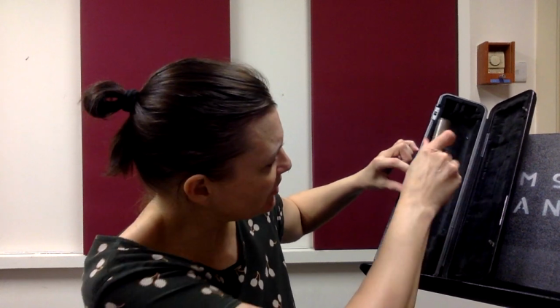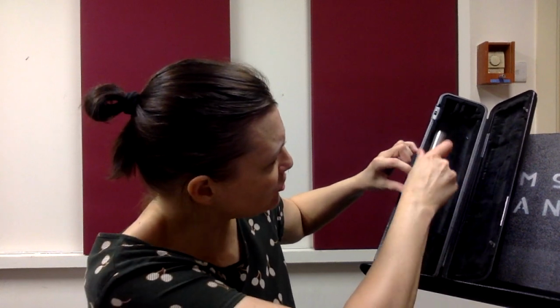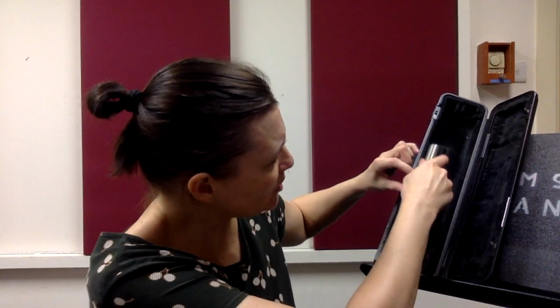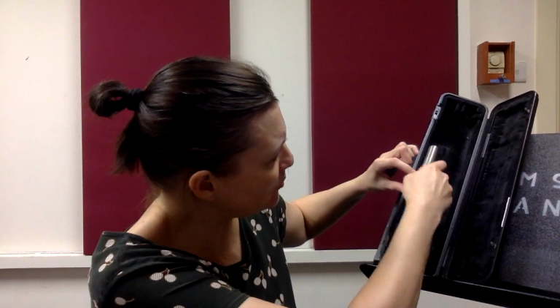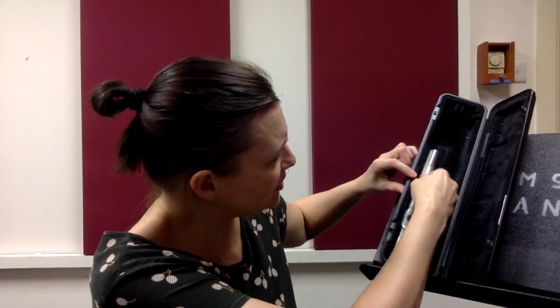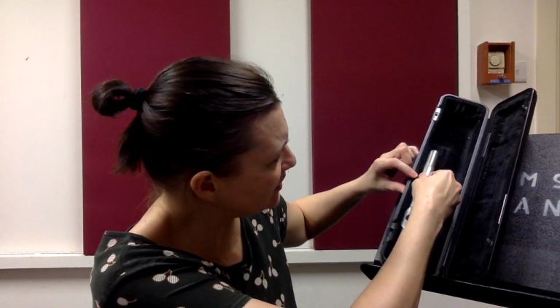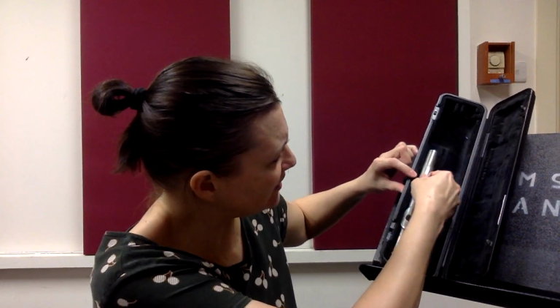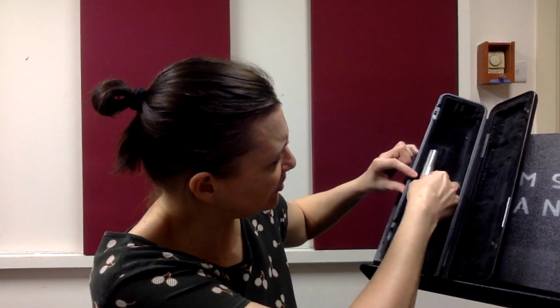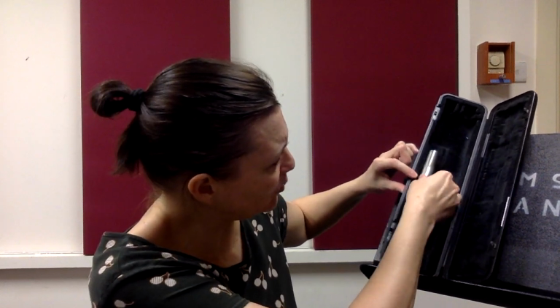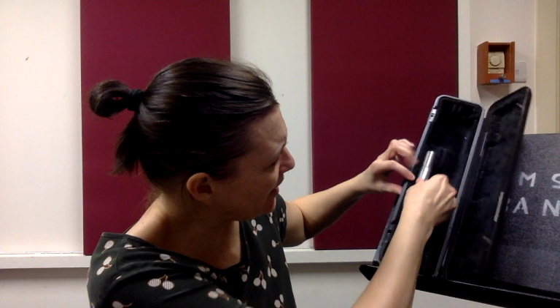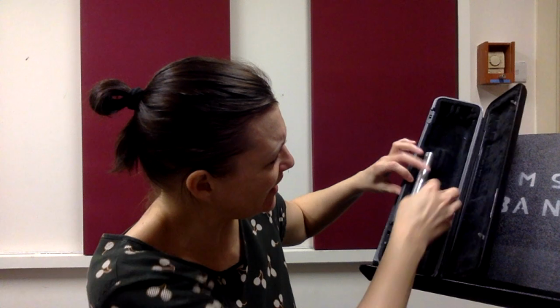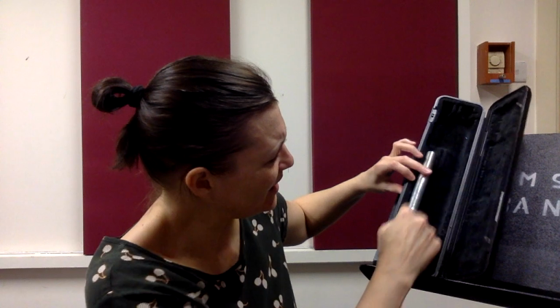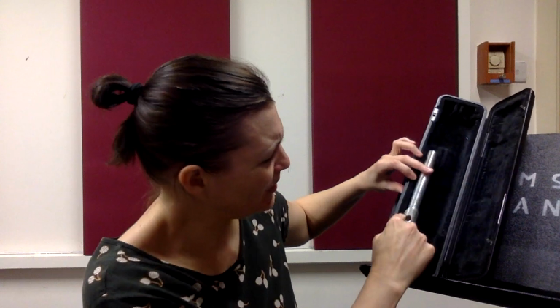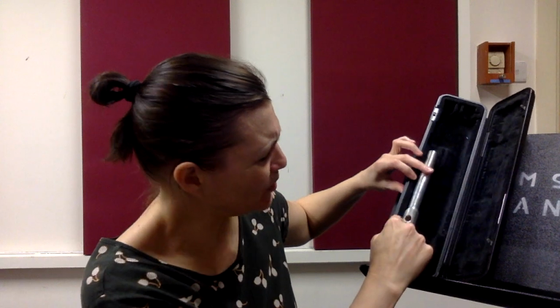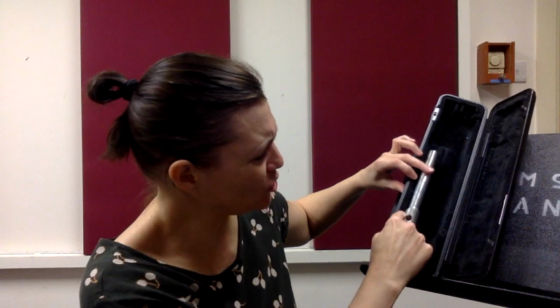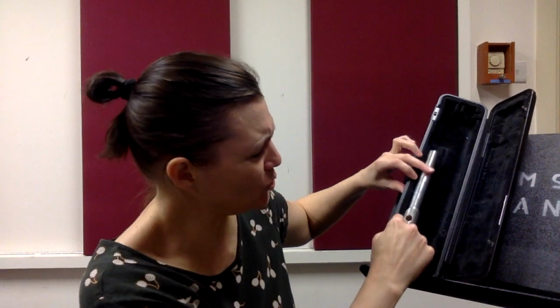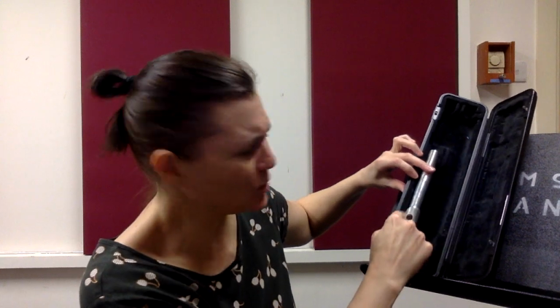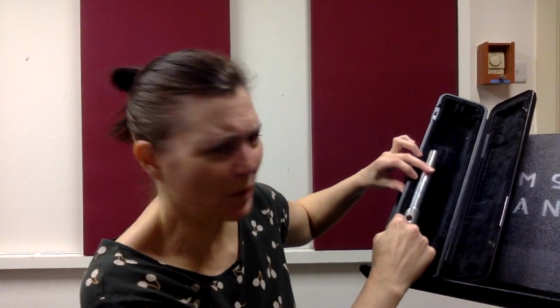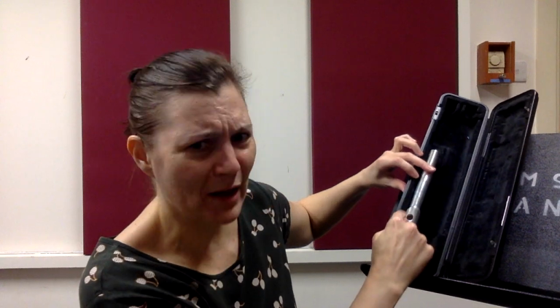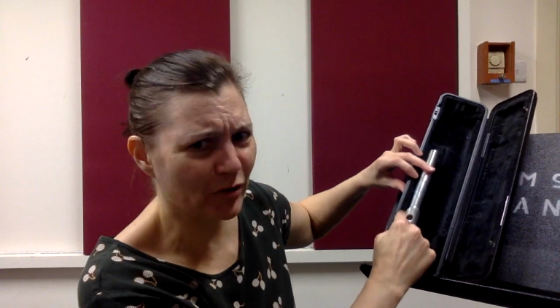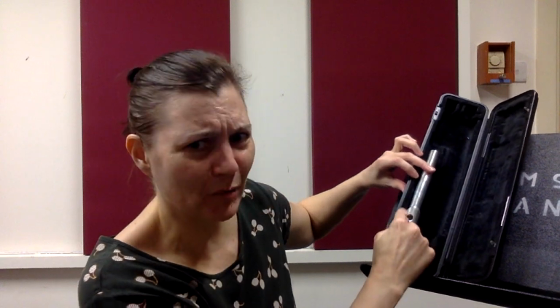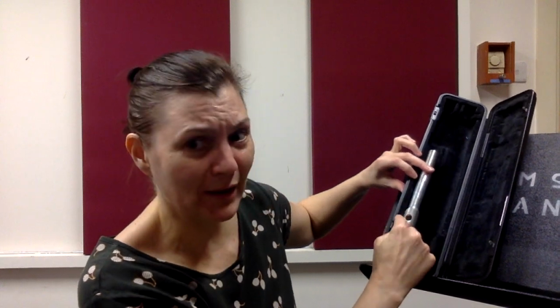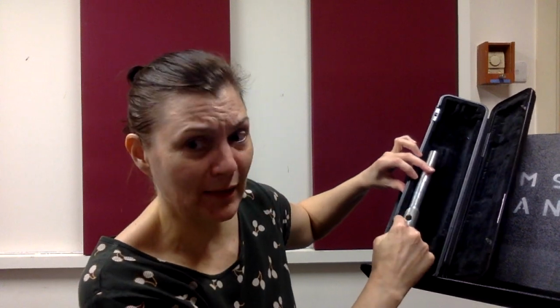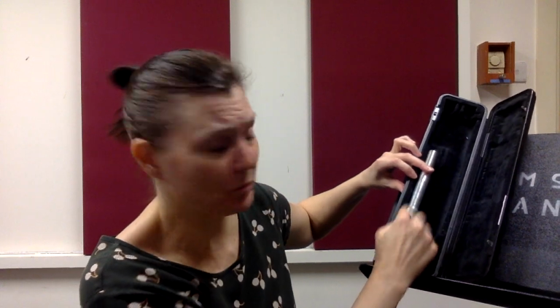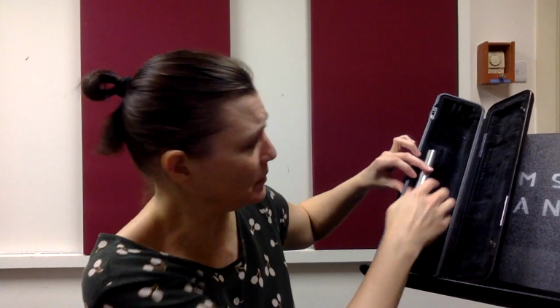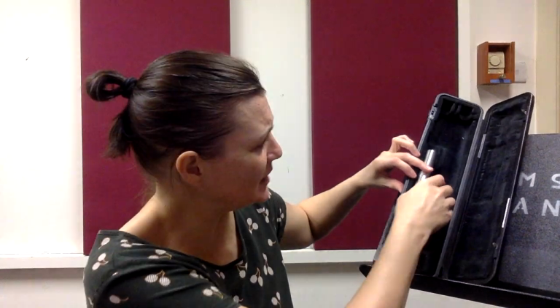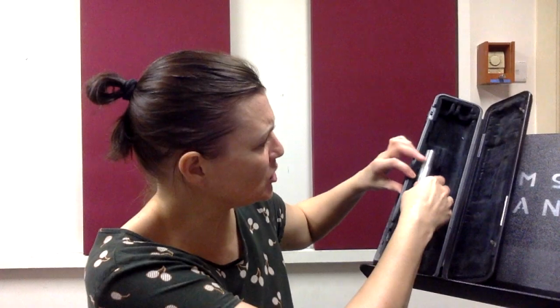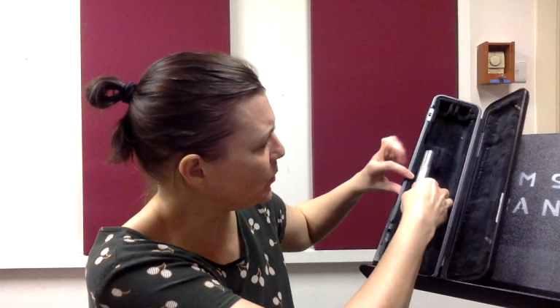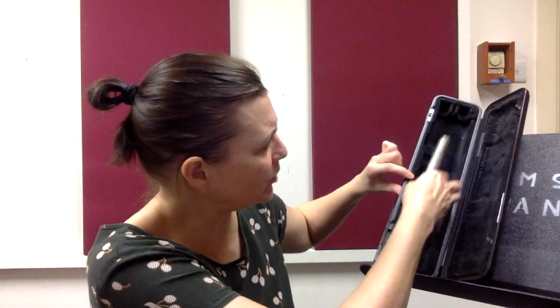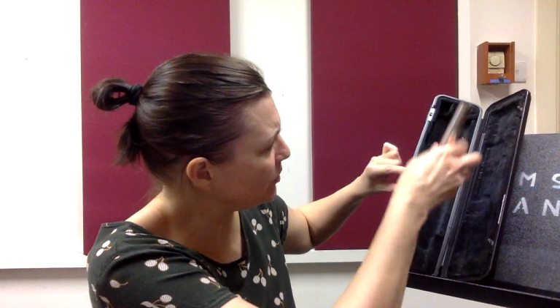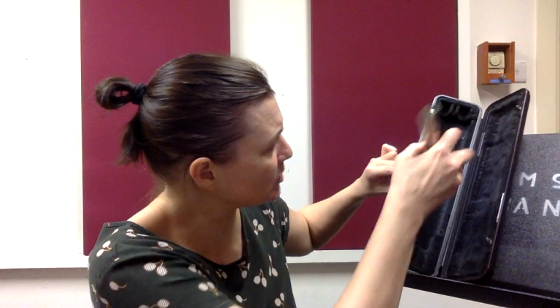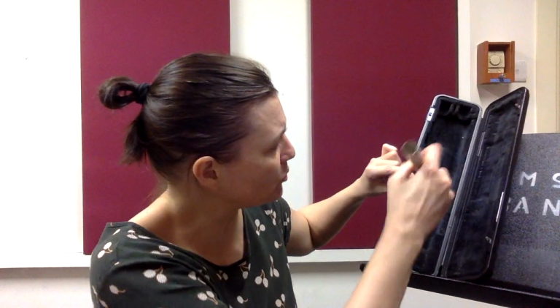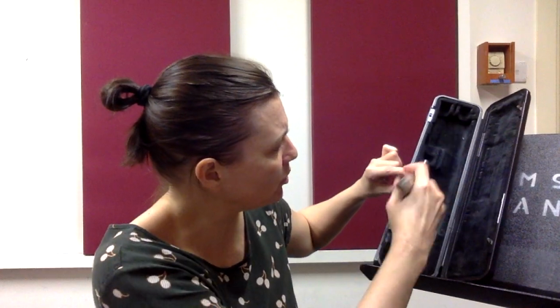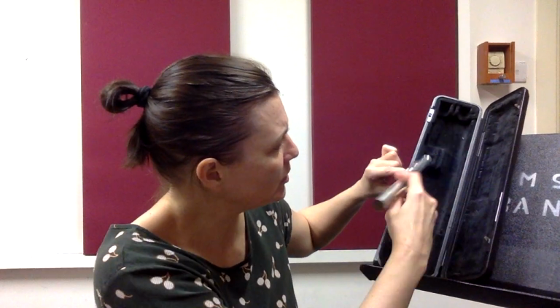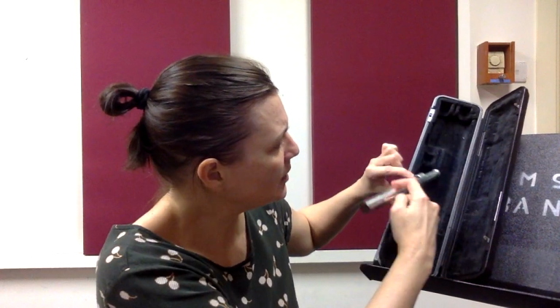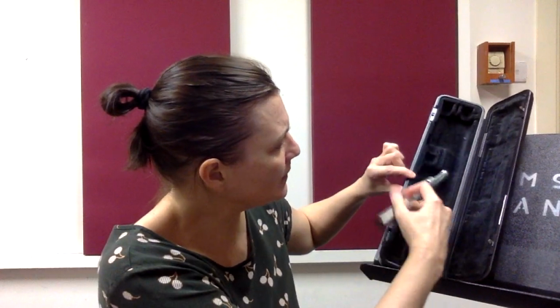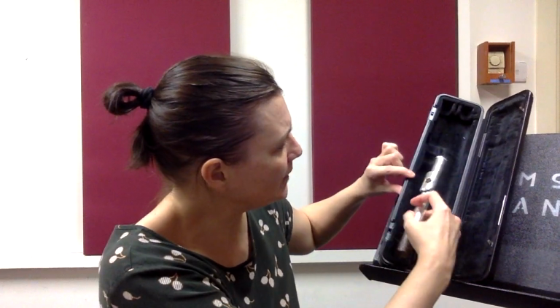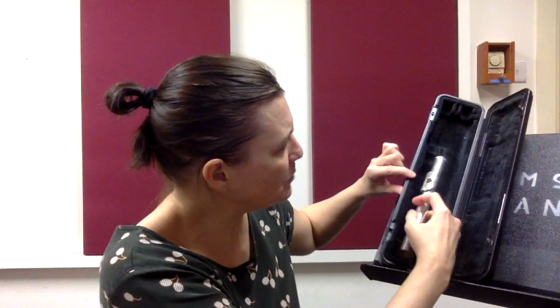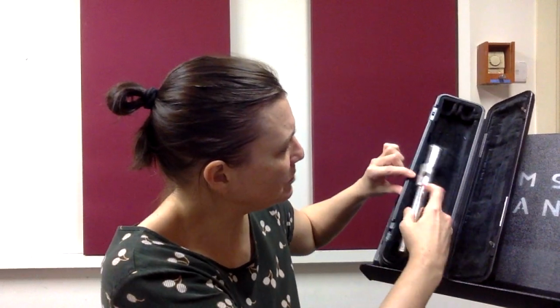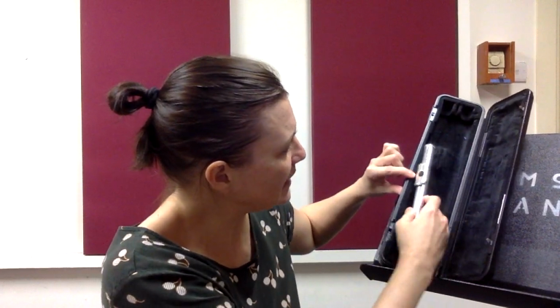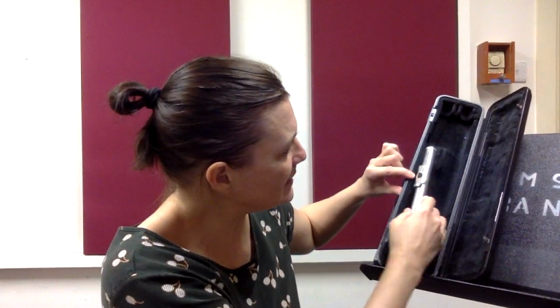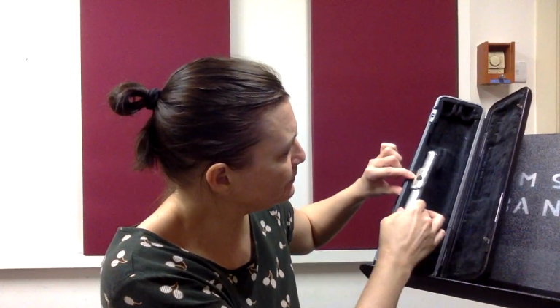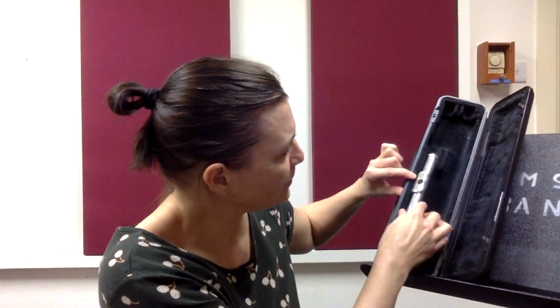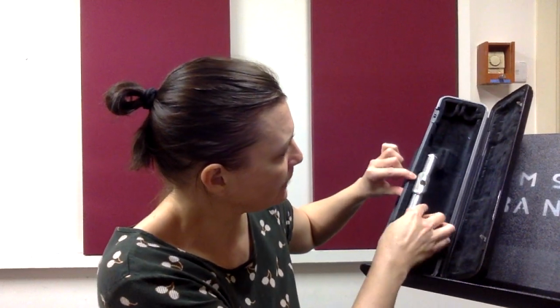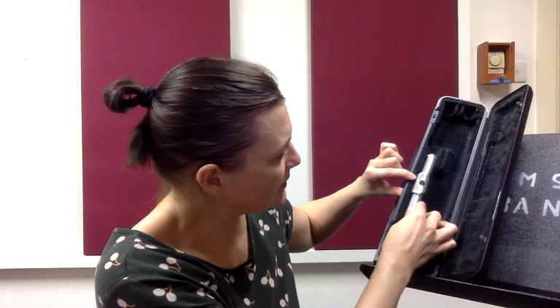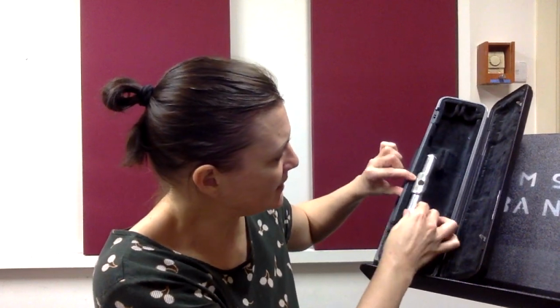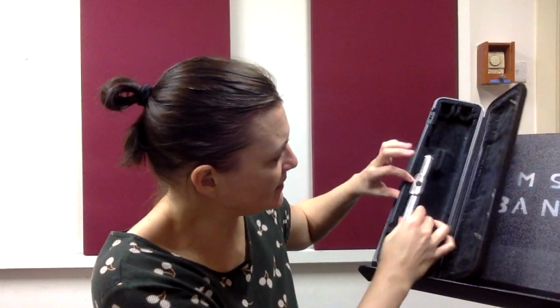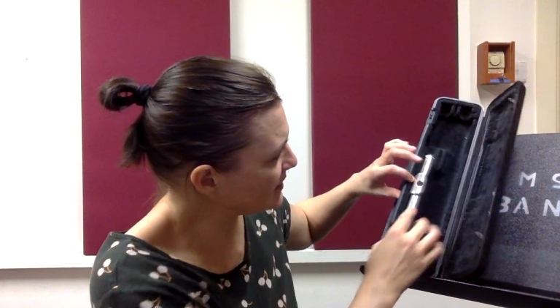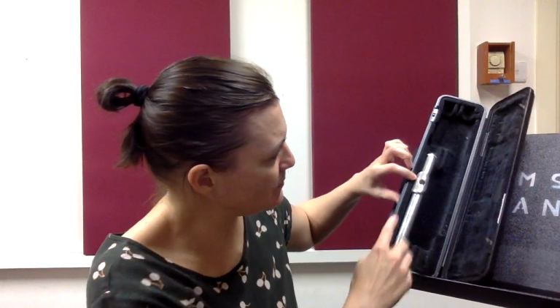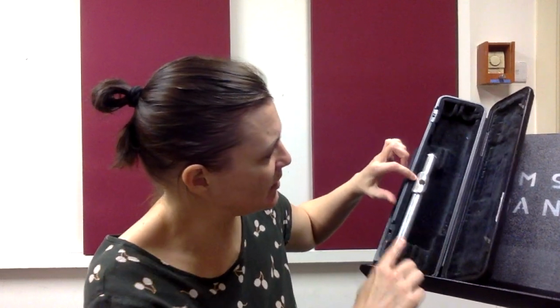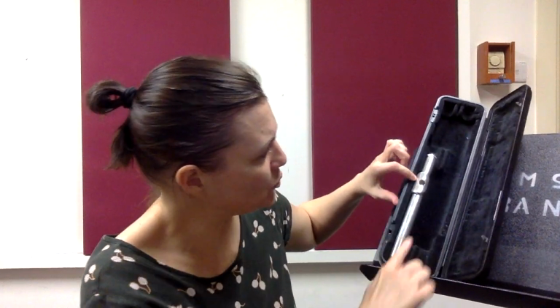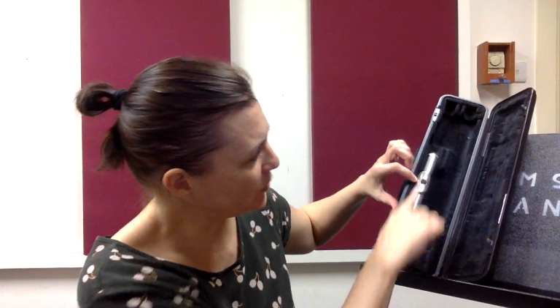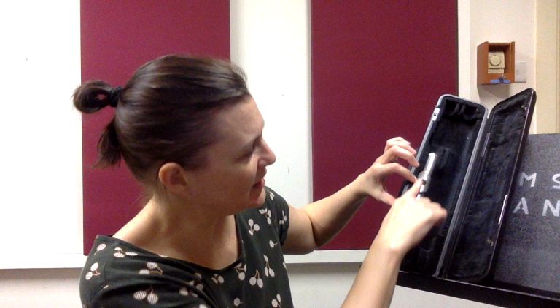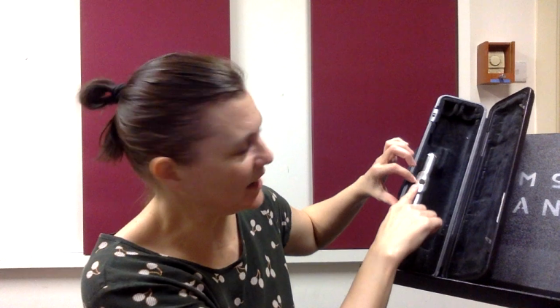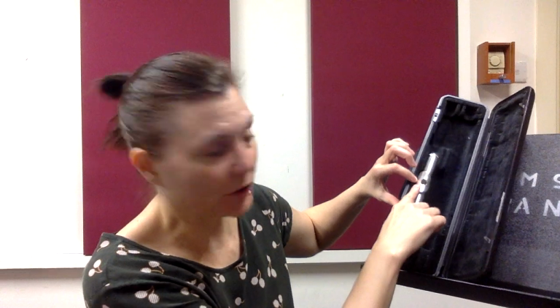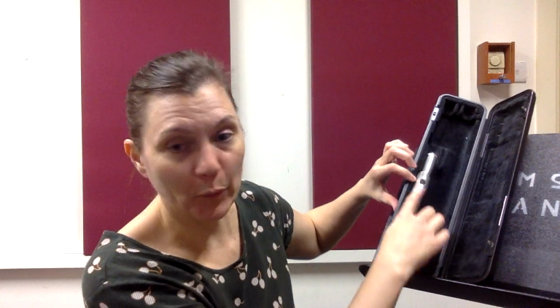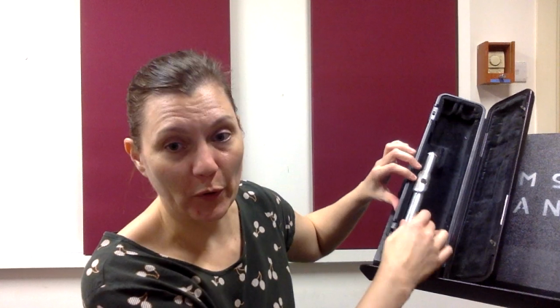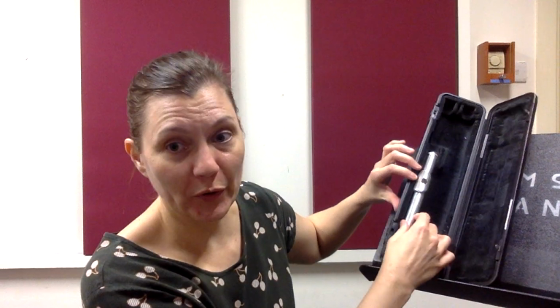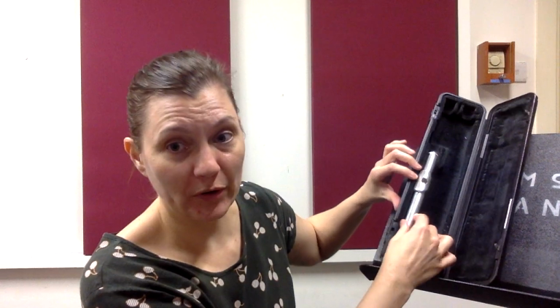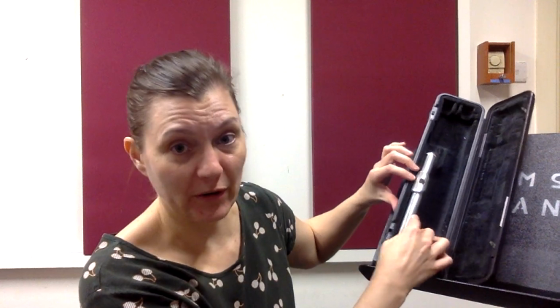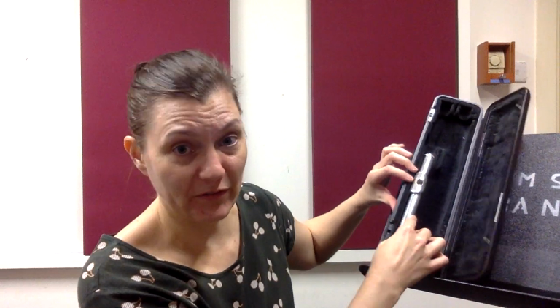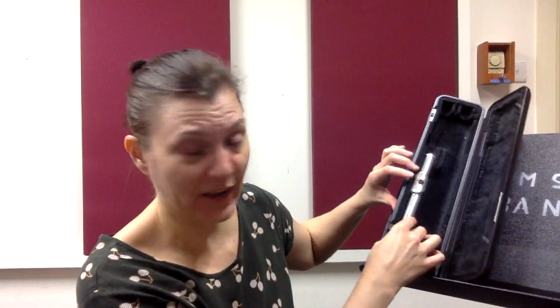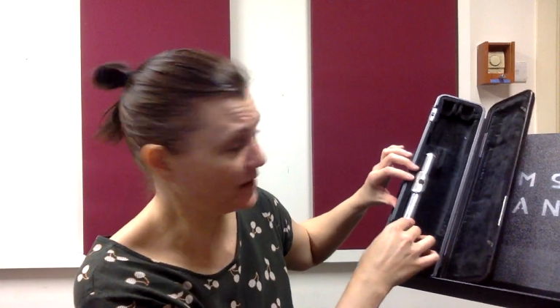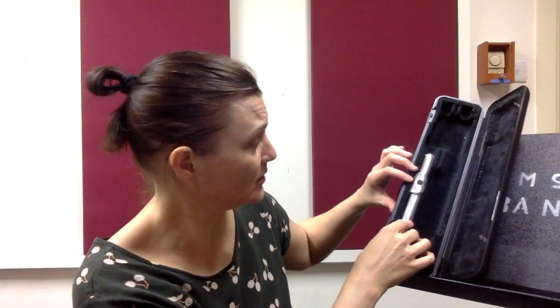If I try to put it in the other way, there's no spot for the lip plate, so I'll know that's wrong. The lip plate tends to be toward the inner part of the case.